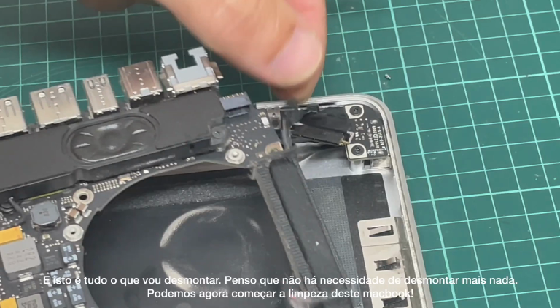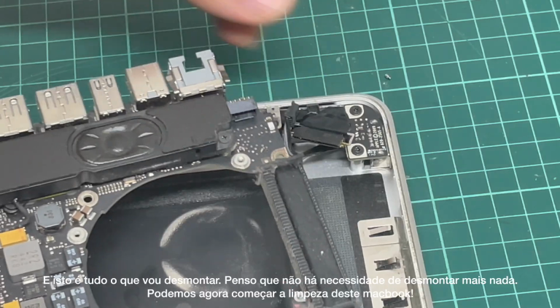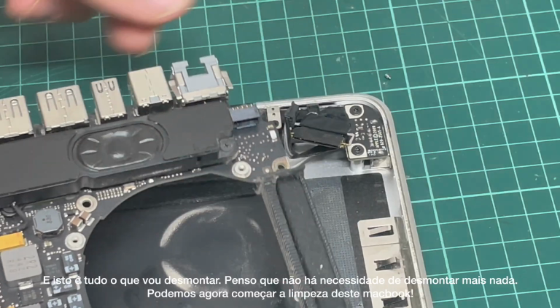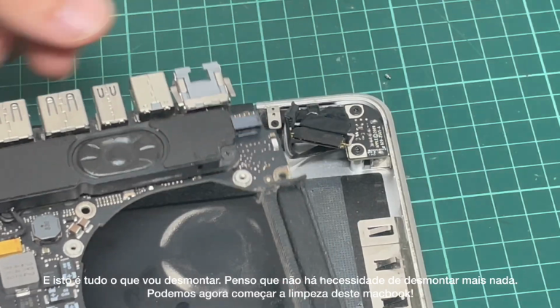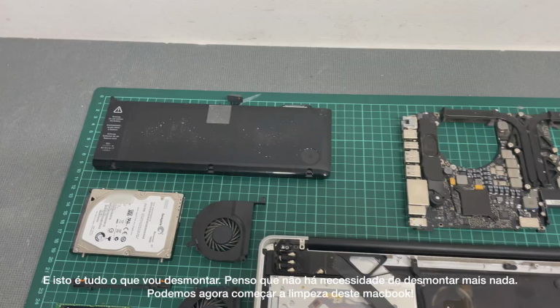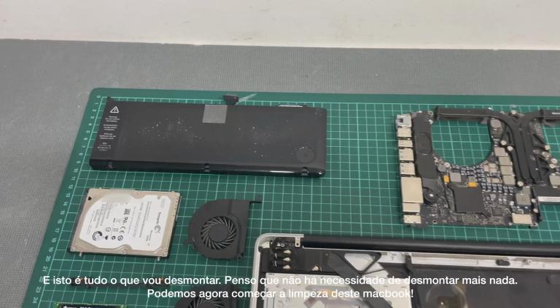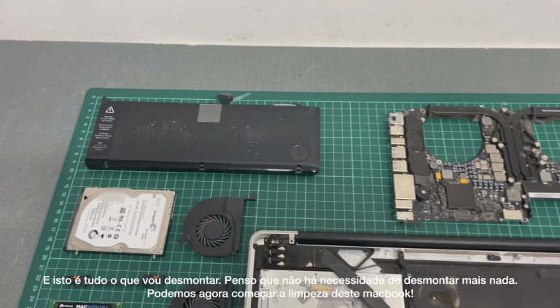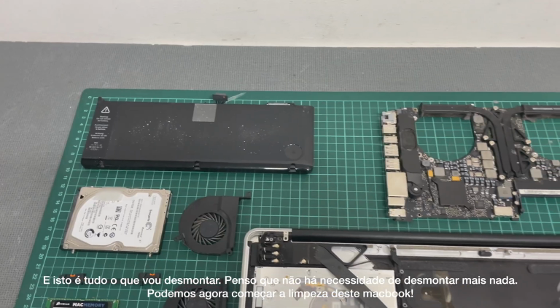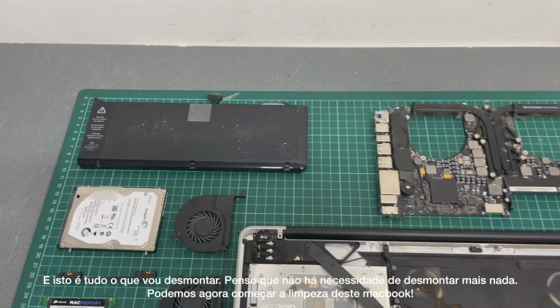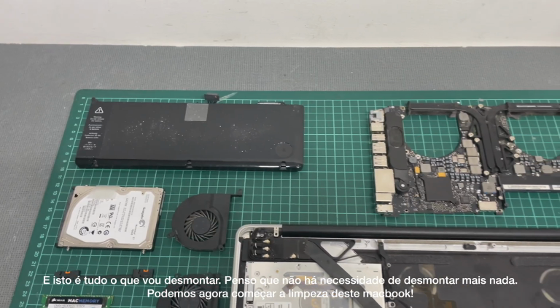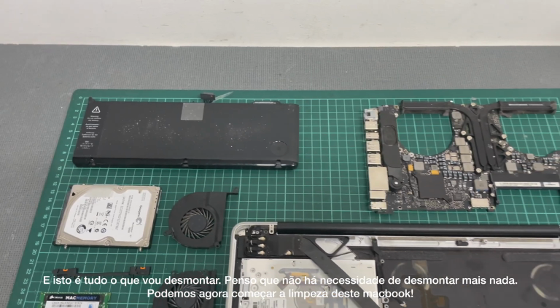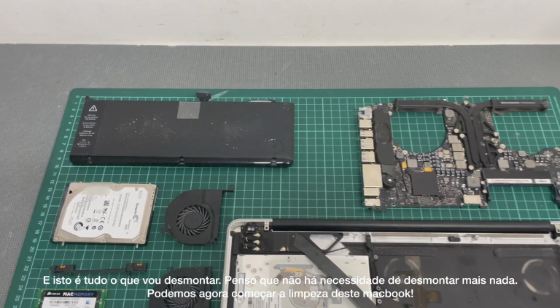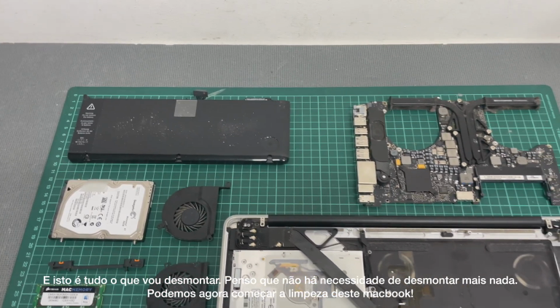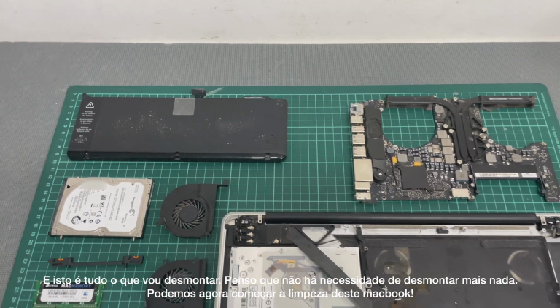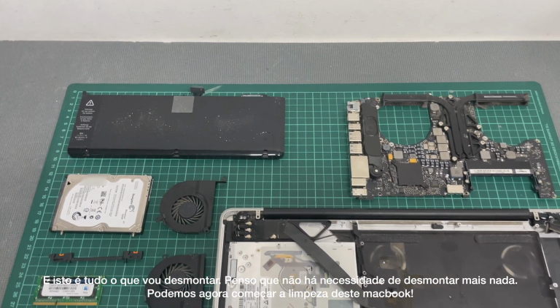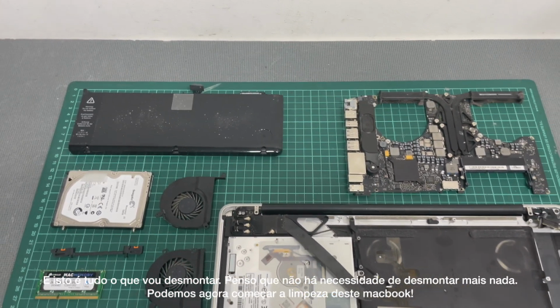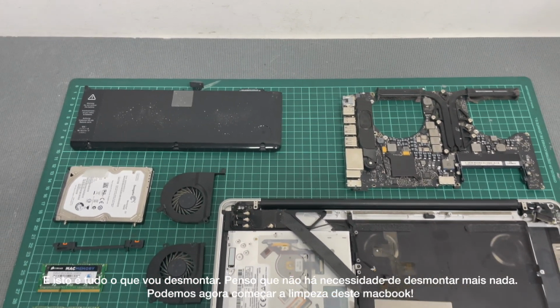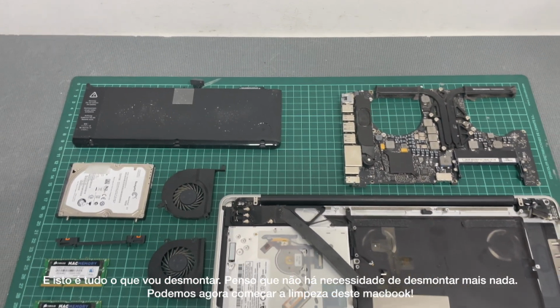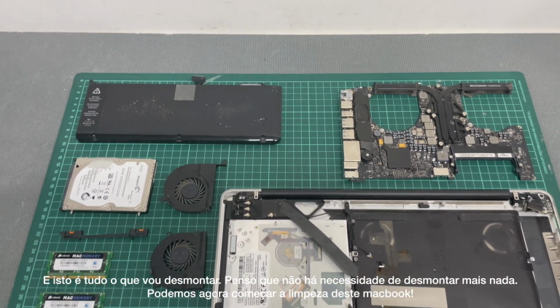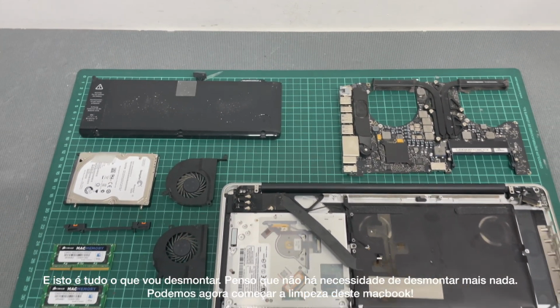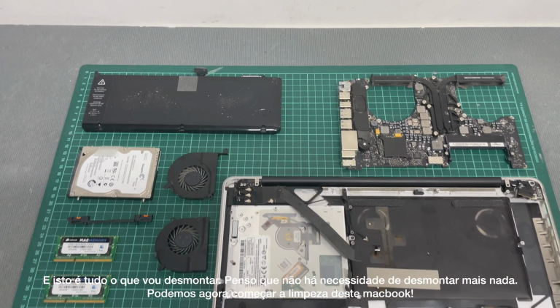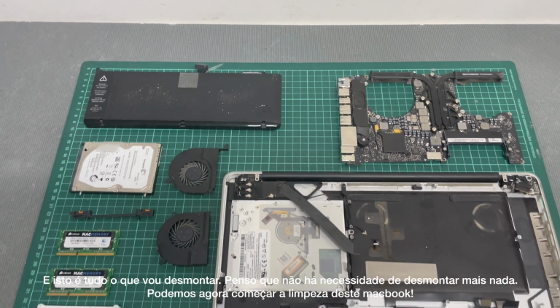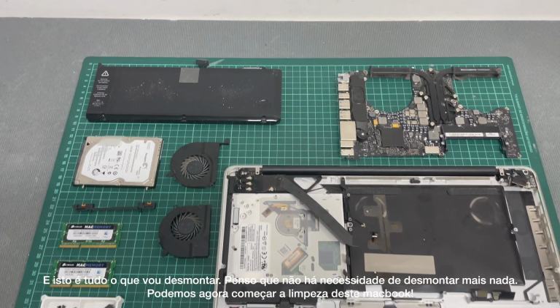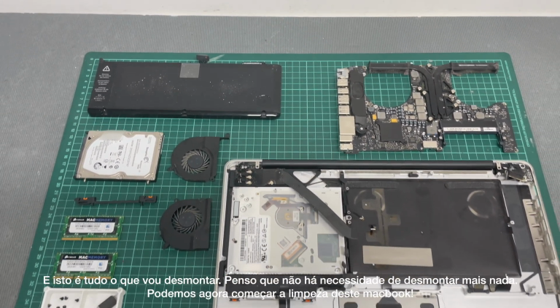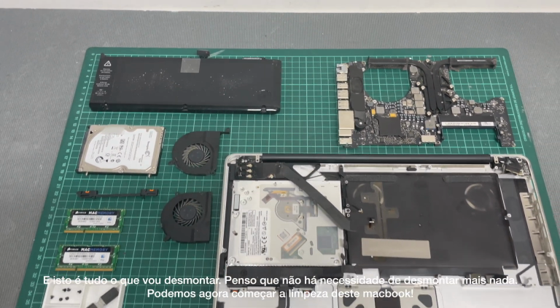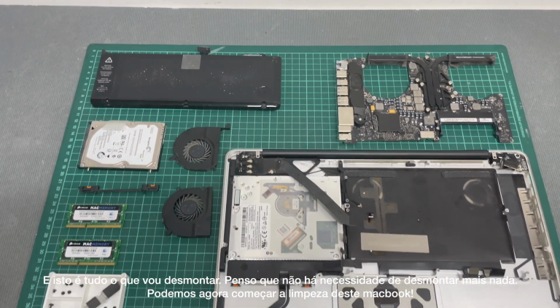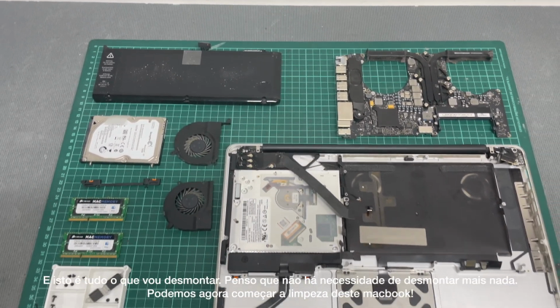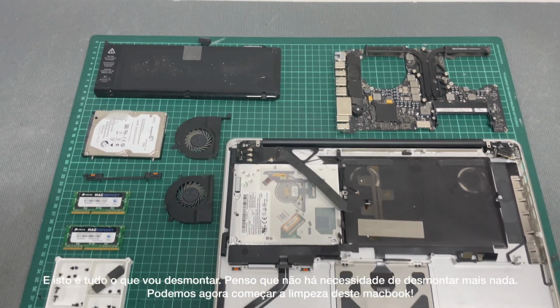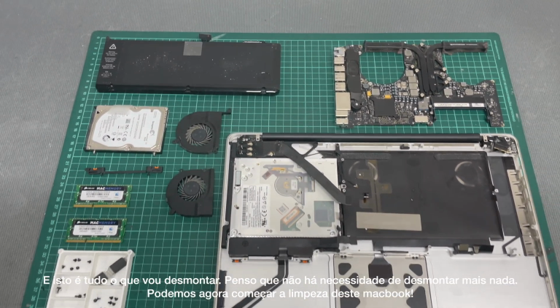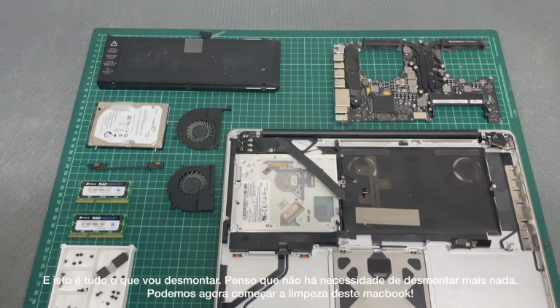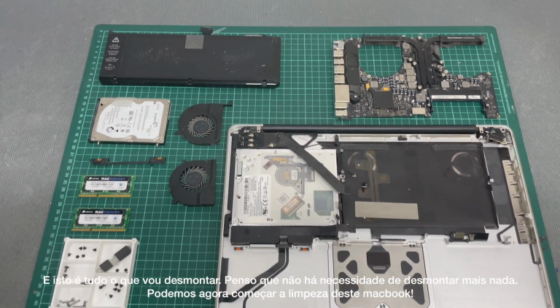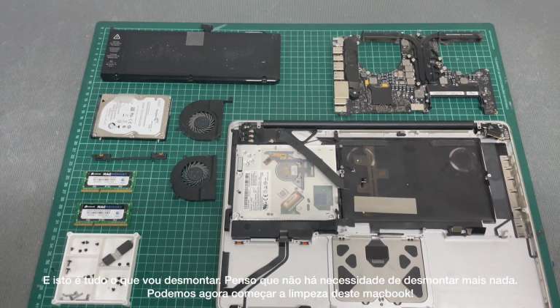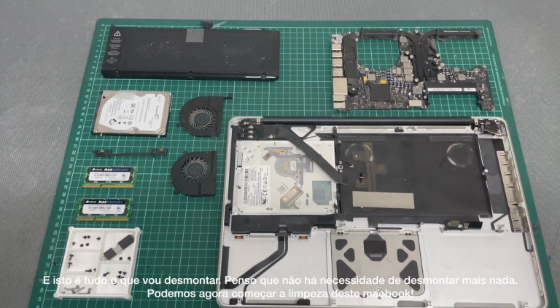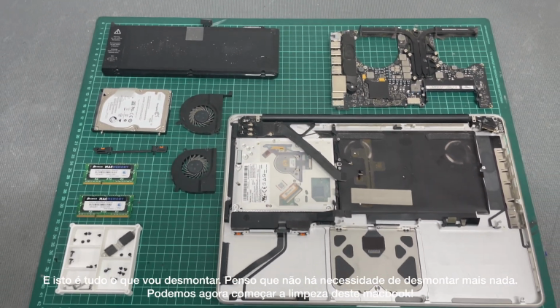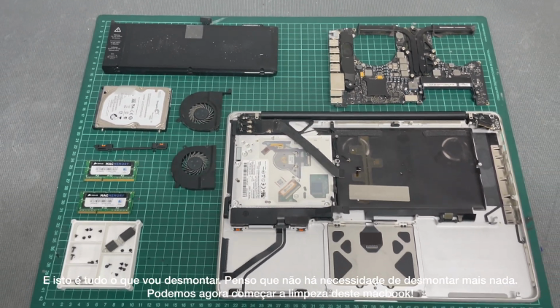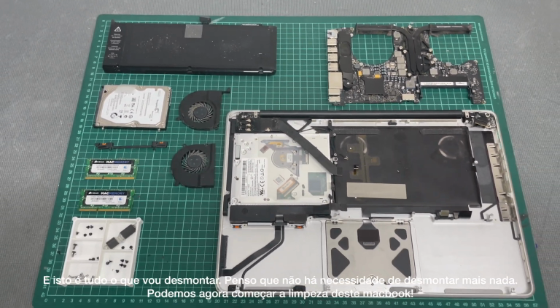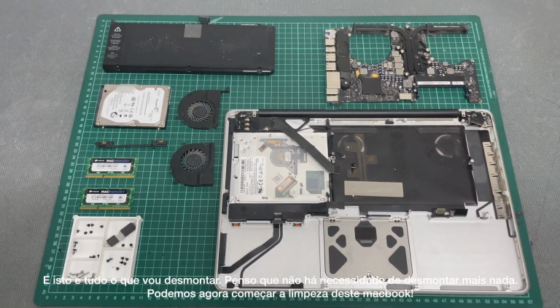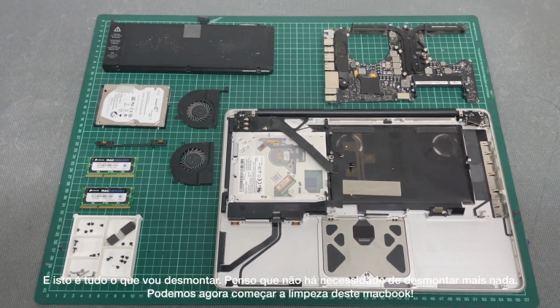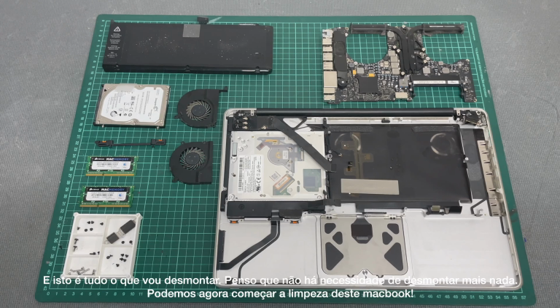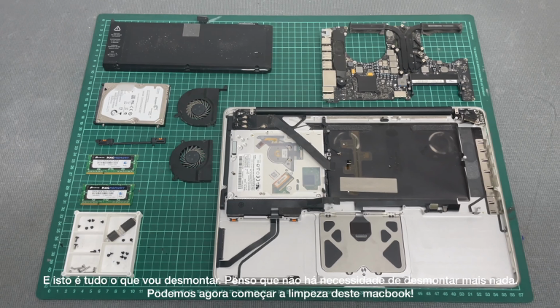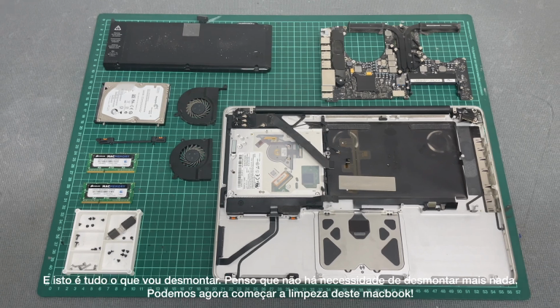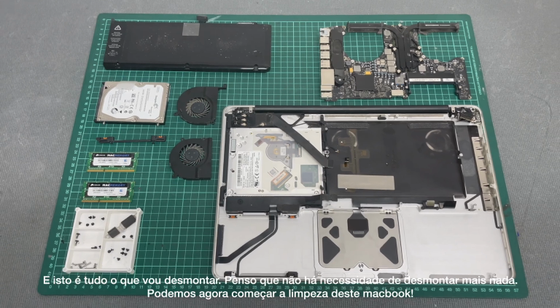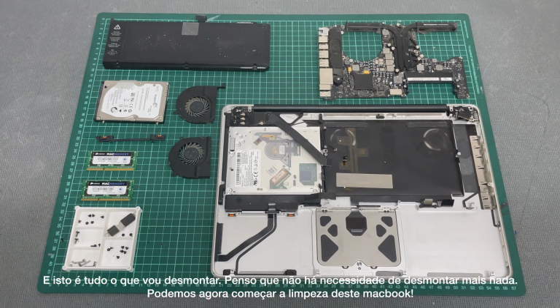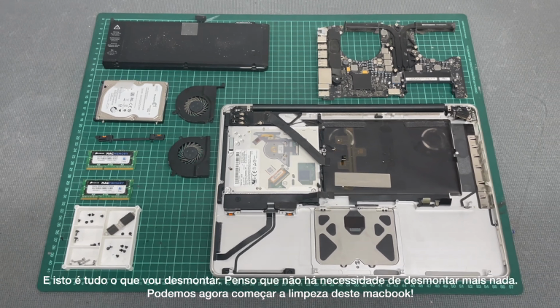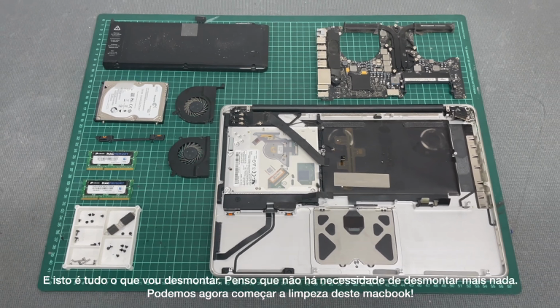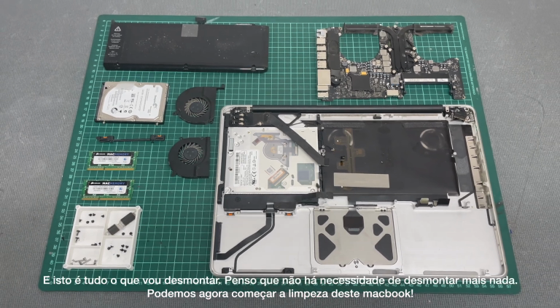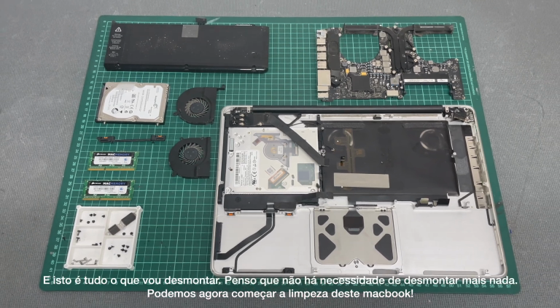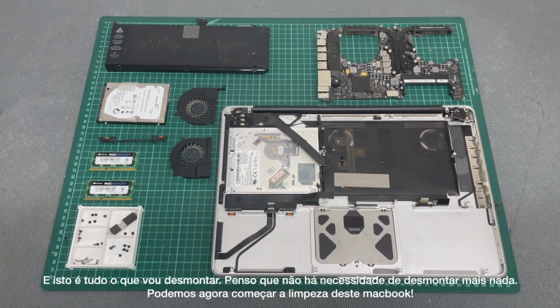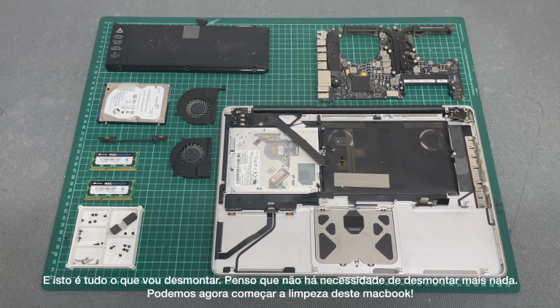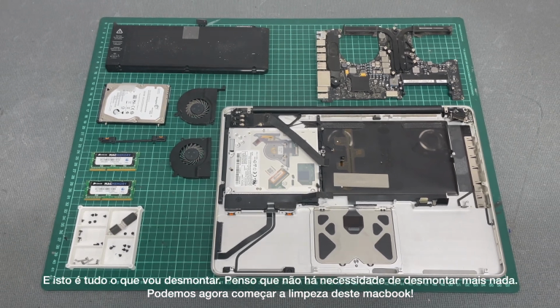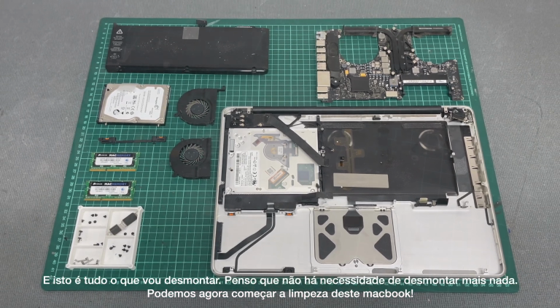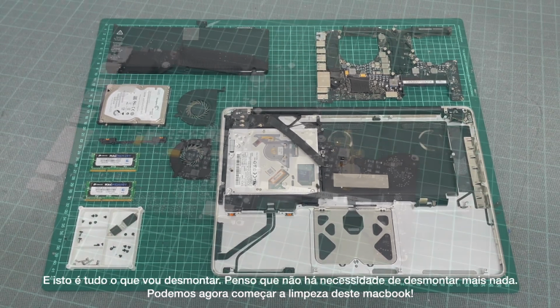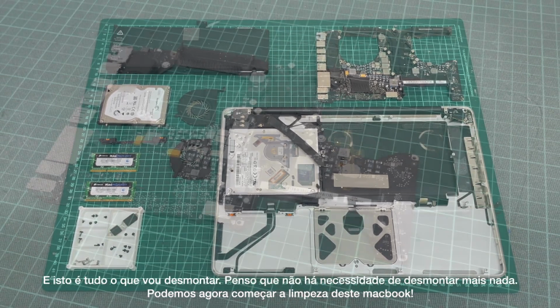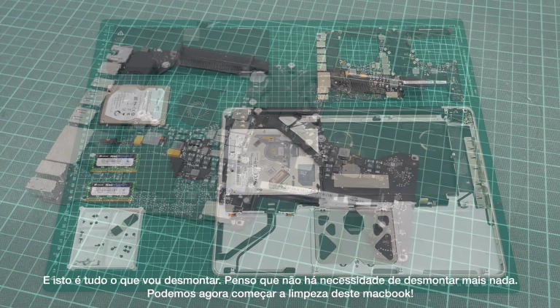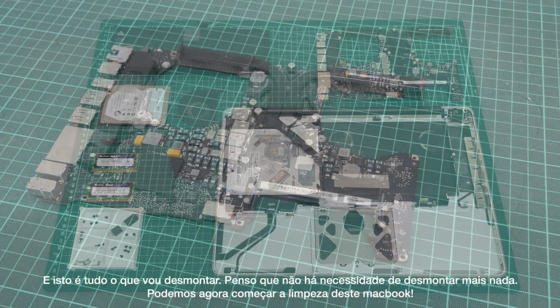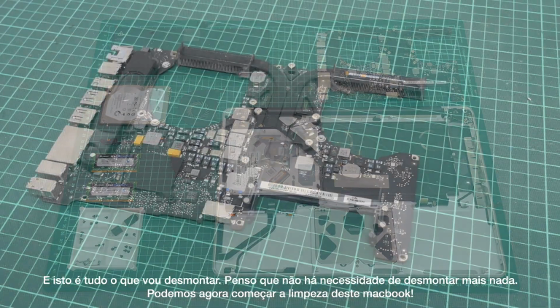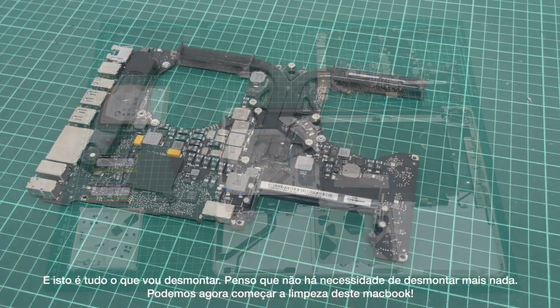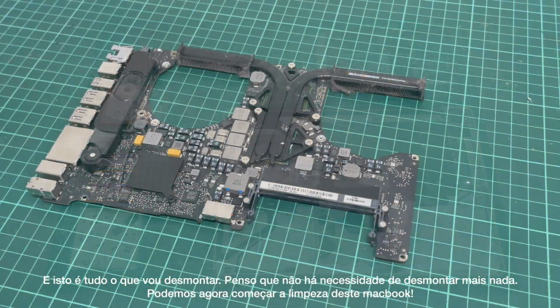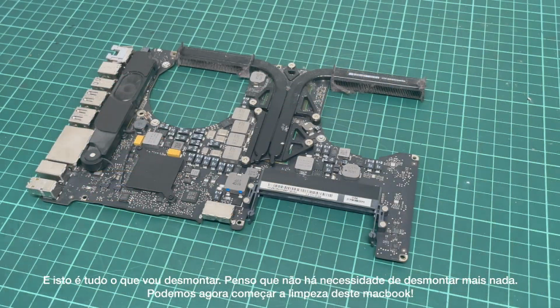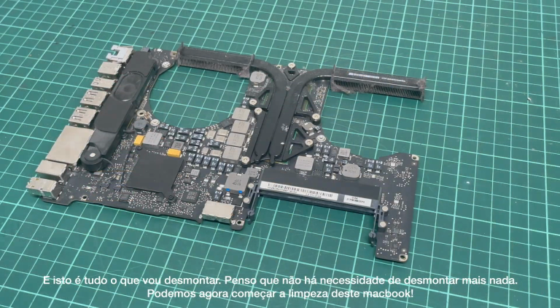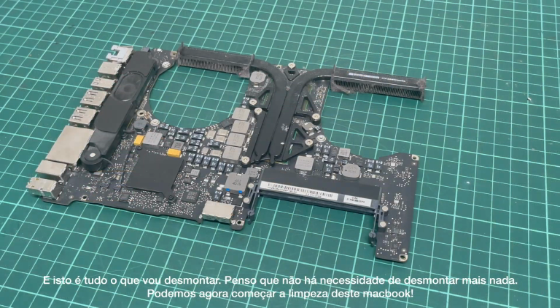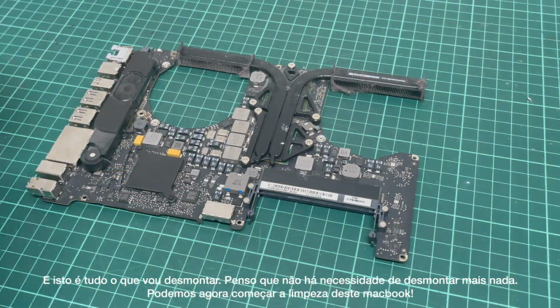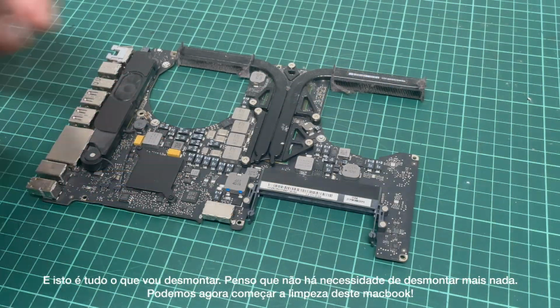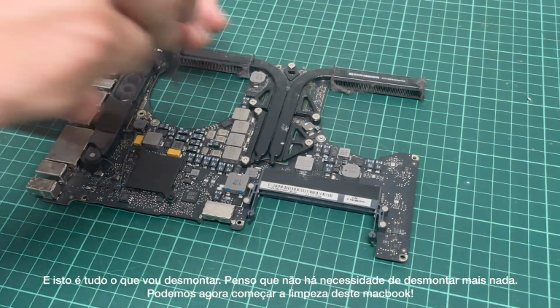And this is how far I will go. I think there's no need to disassemble anything else. So let's start cleaning this MacBook Pro.